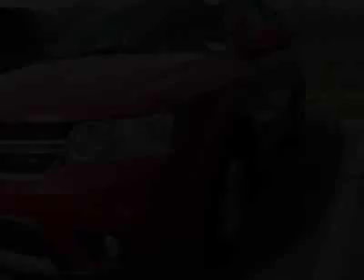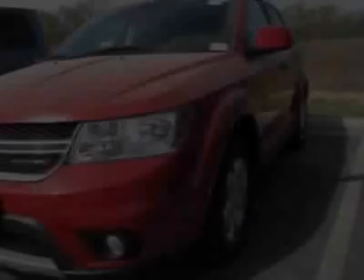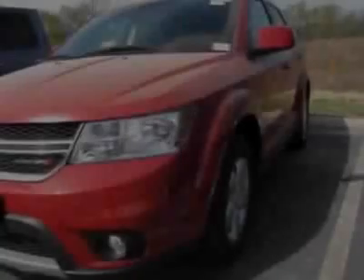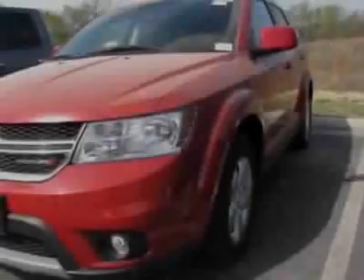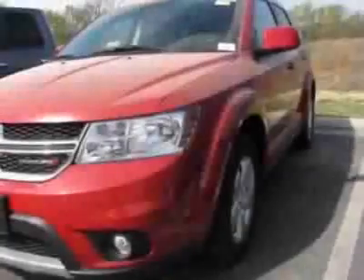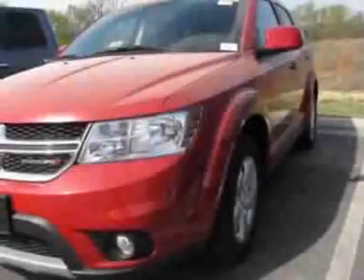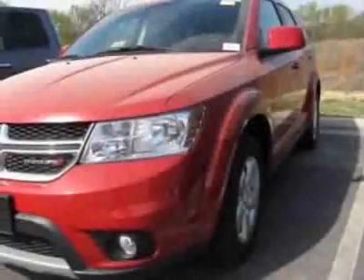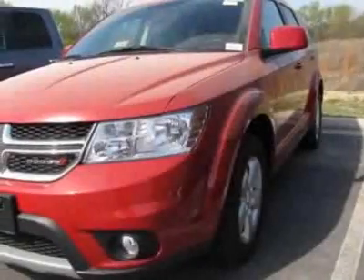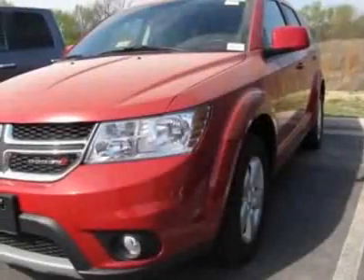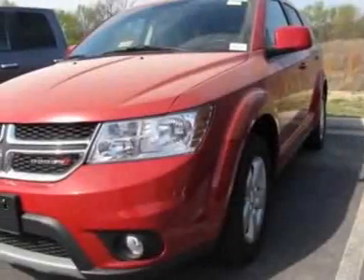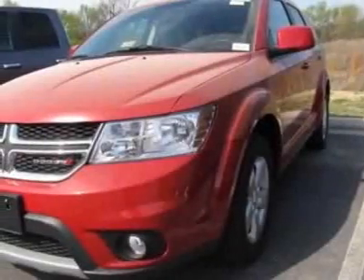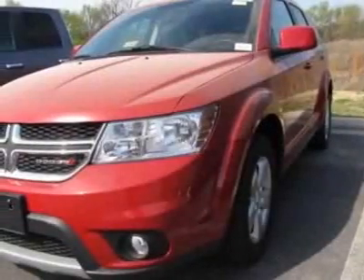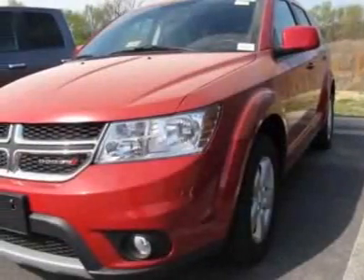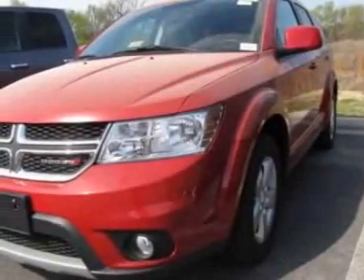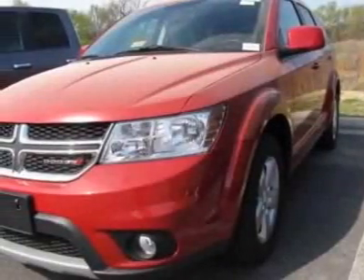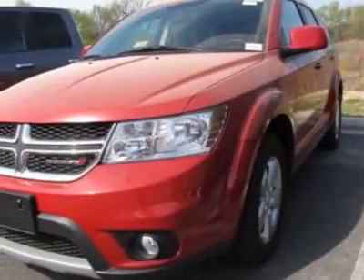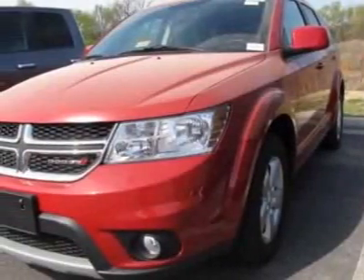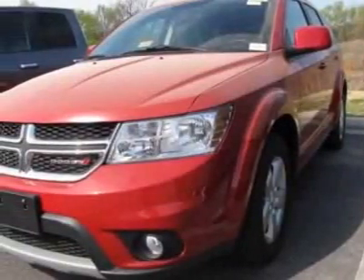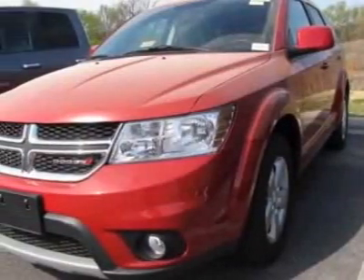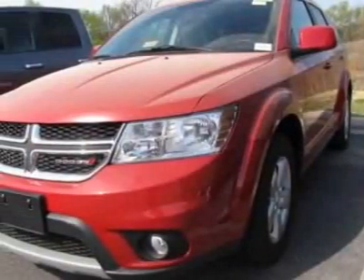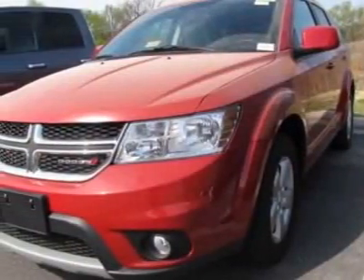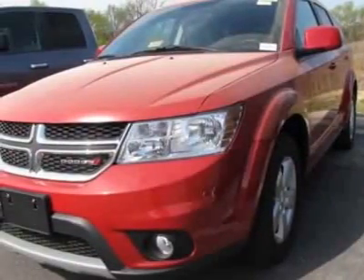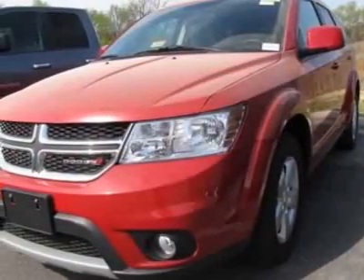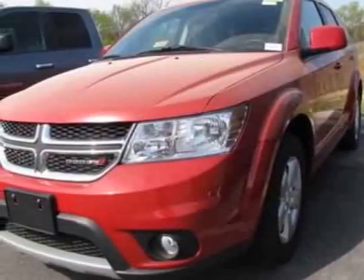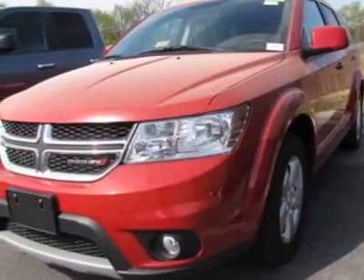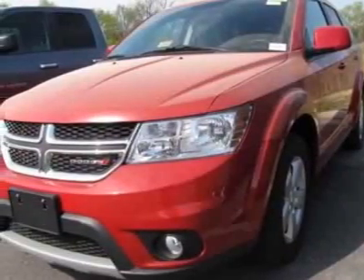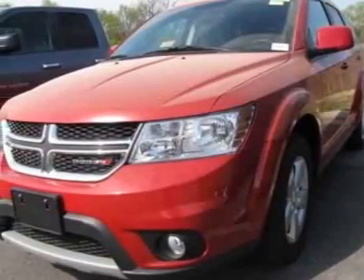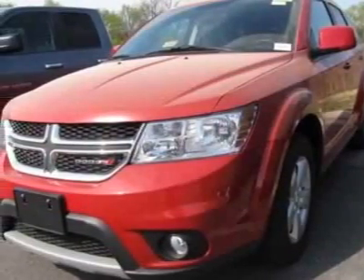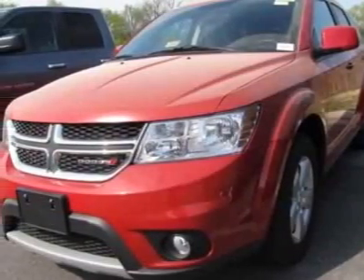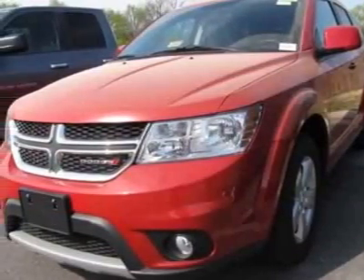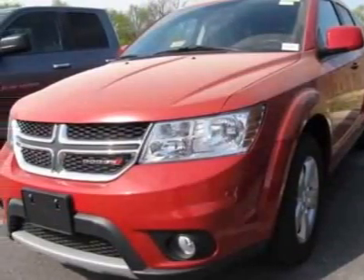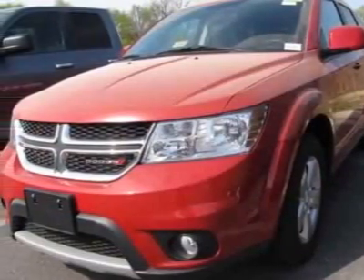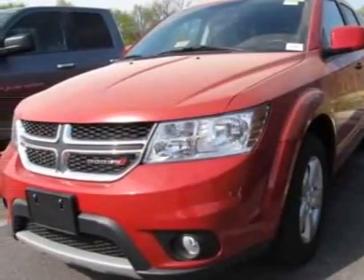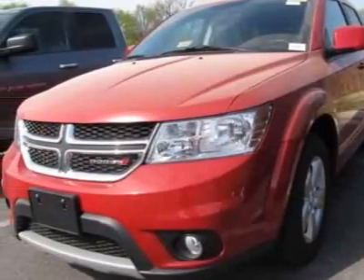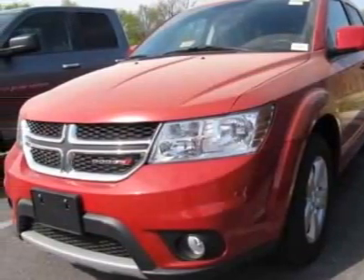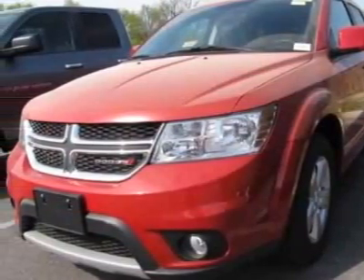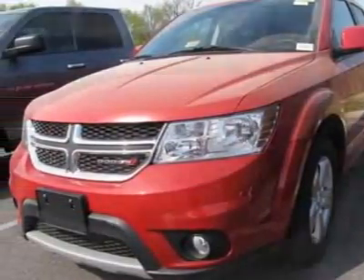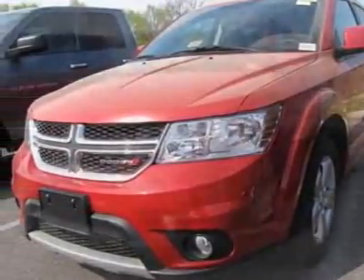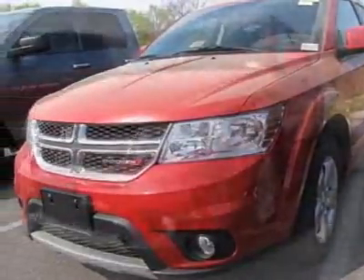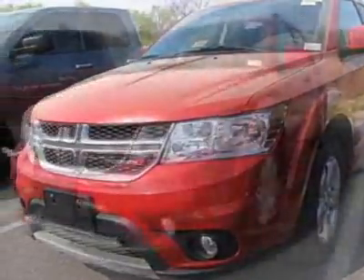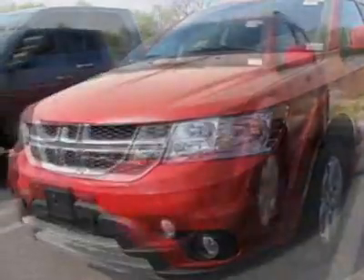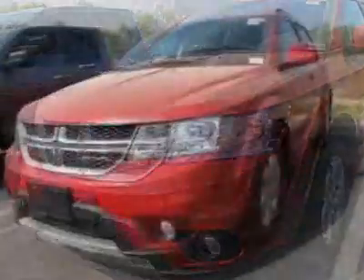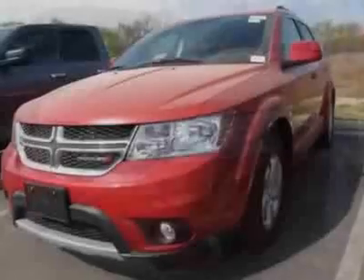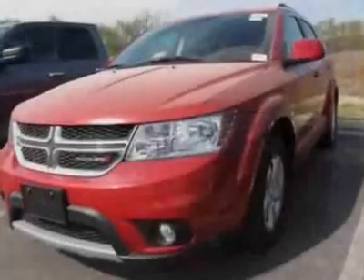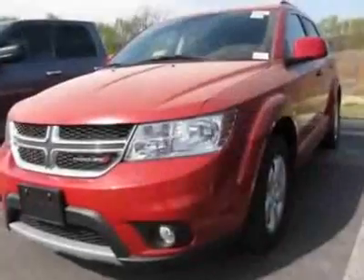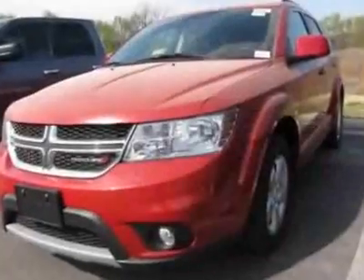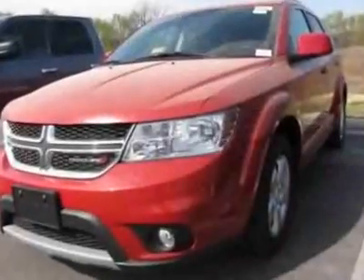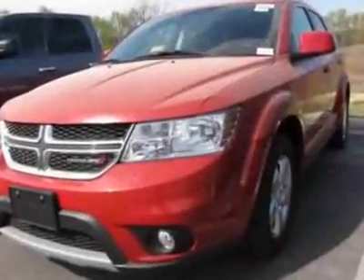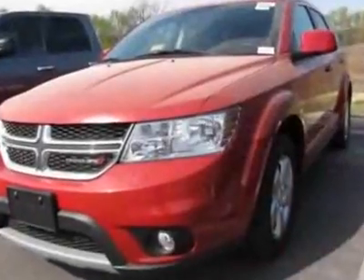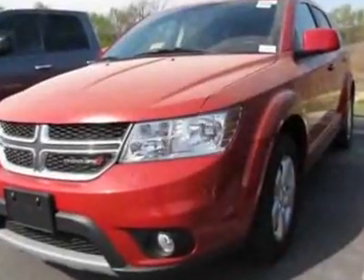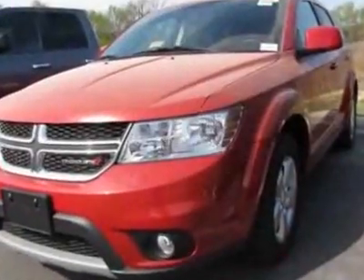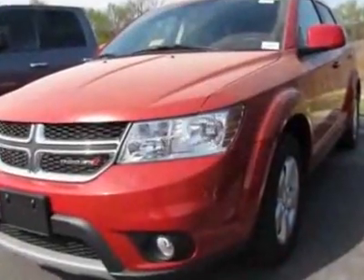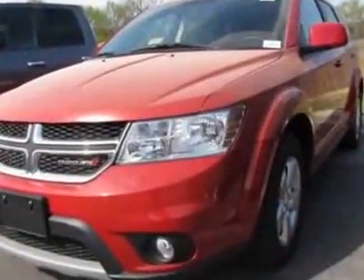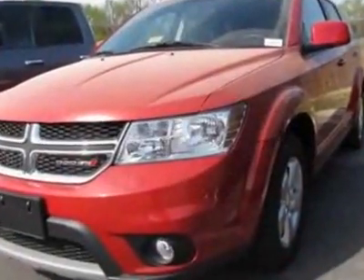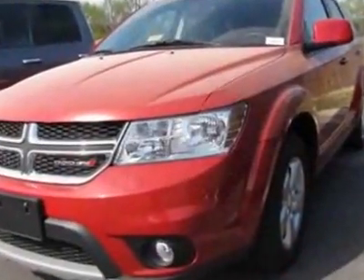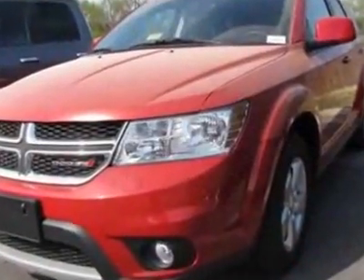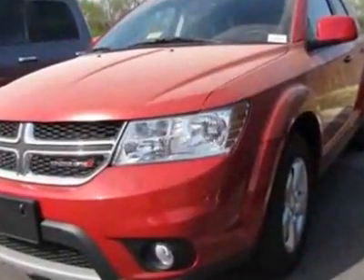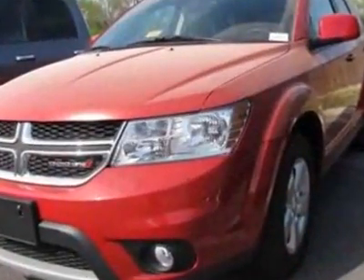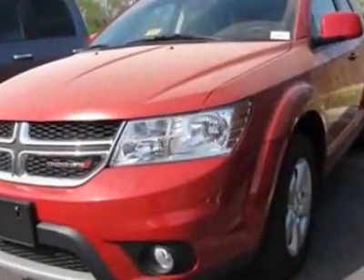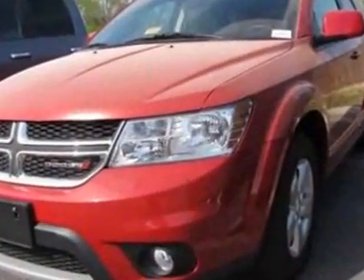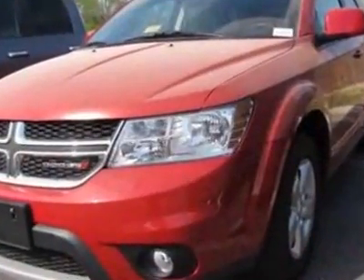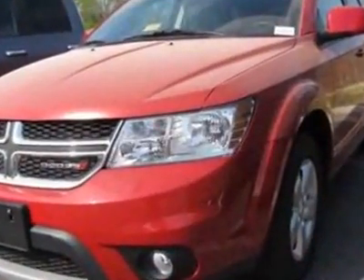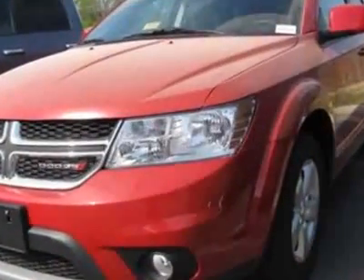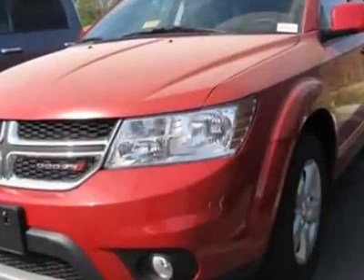Look at this new 2012 Dodge Journey. For your protection, this vehicle has a full factory warranty.